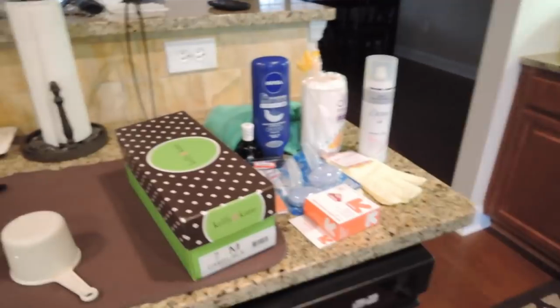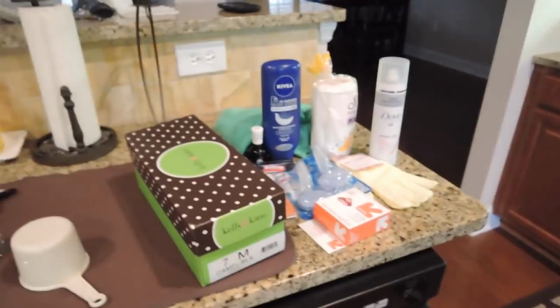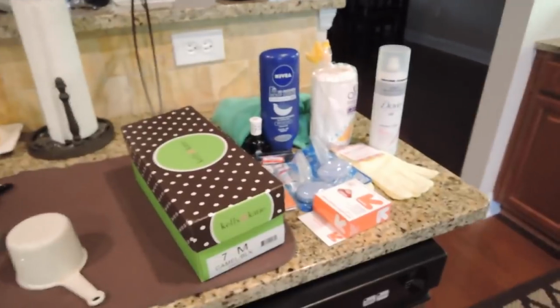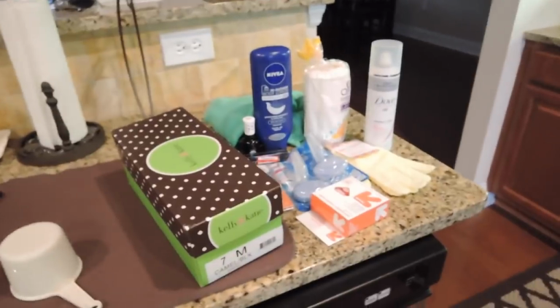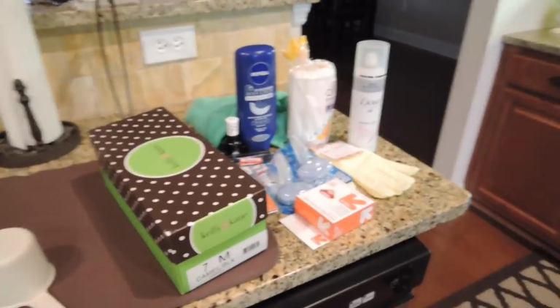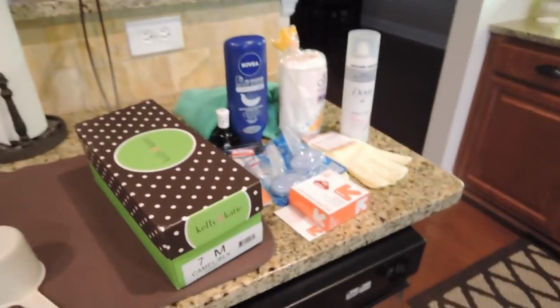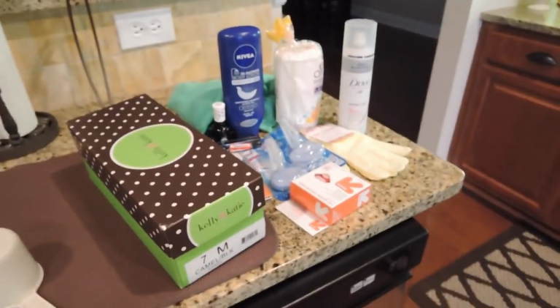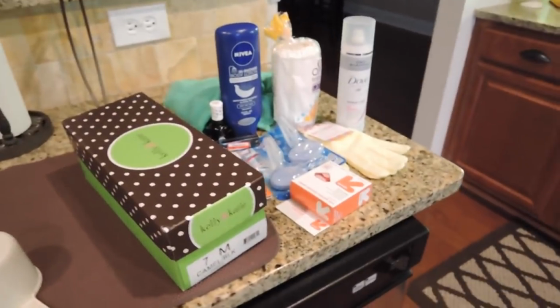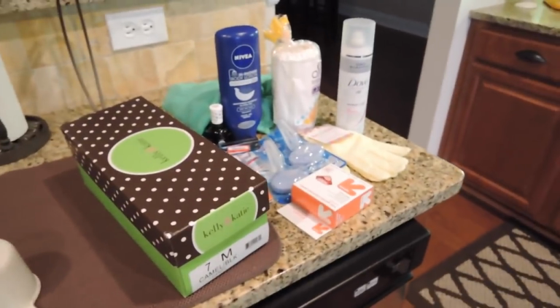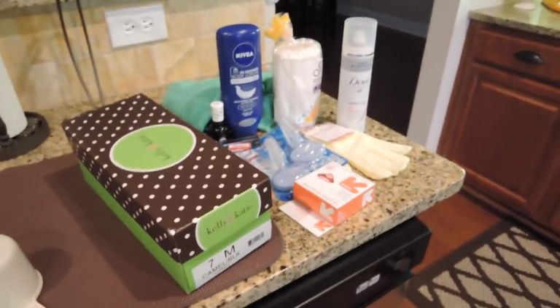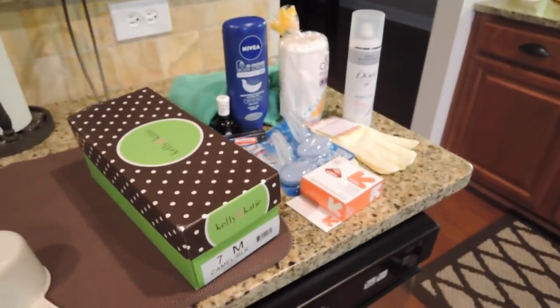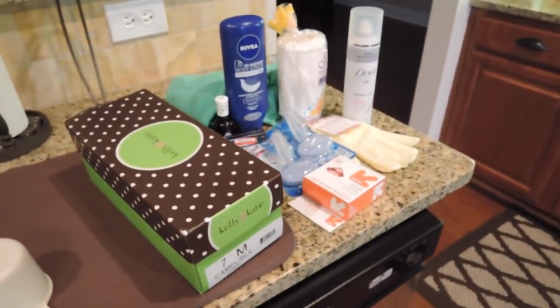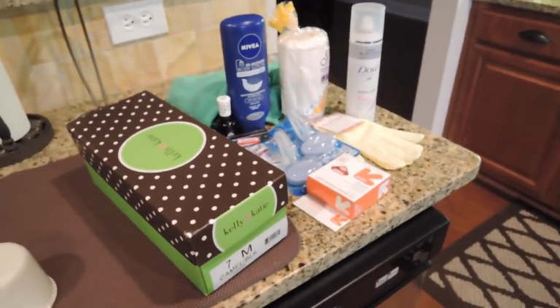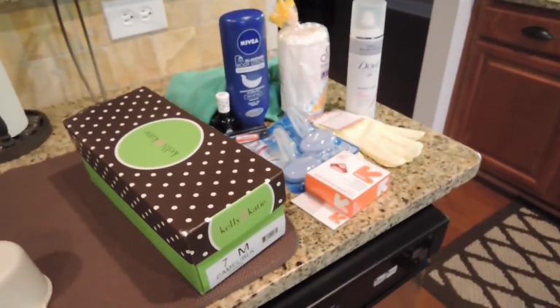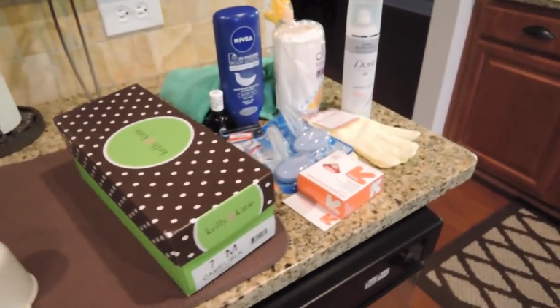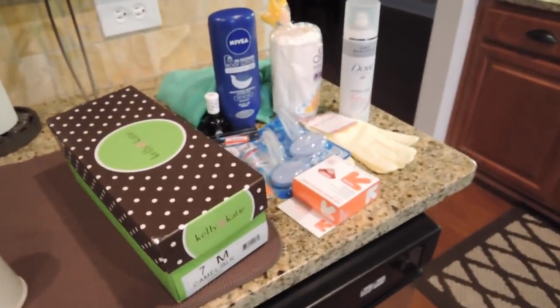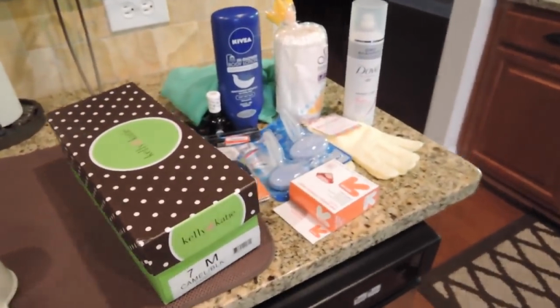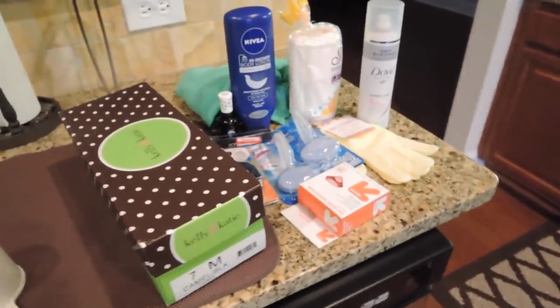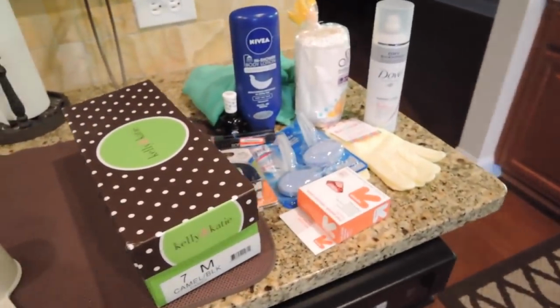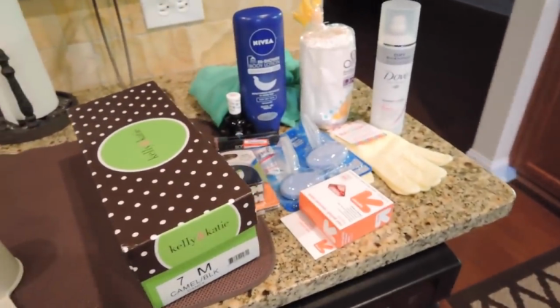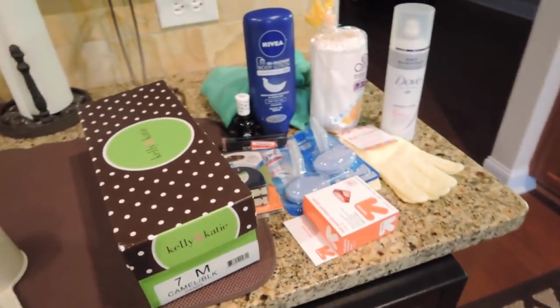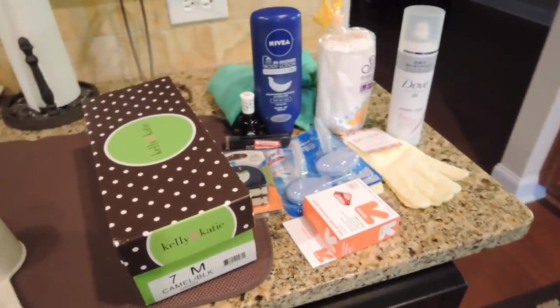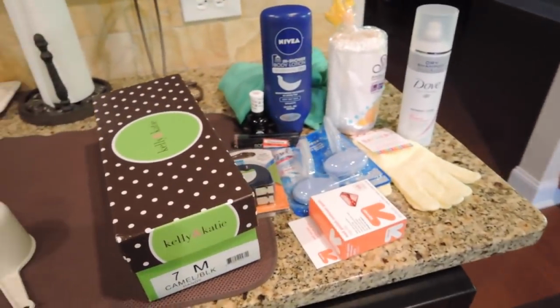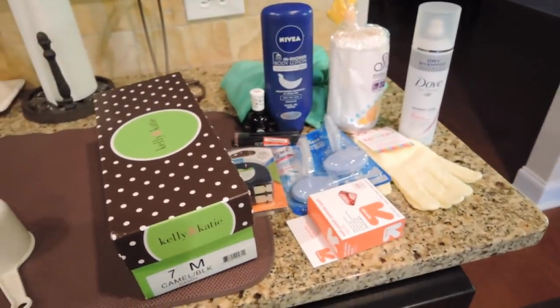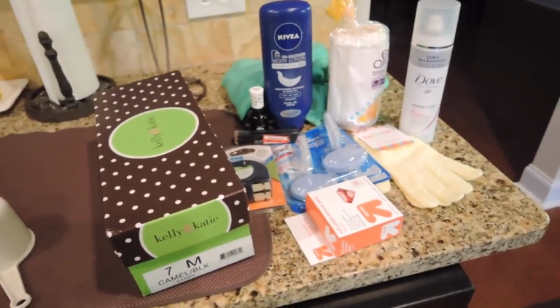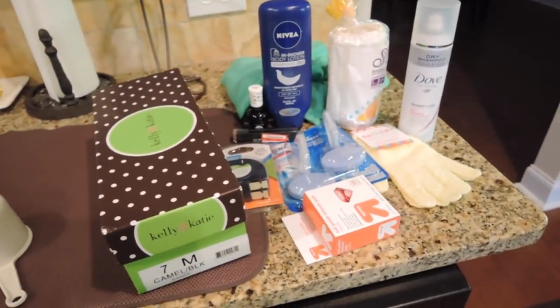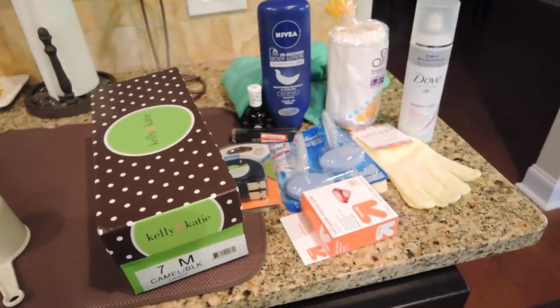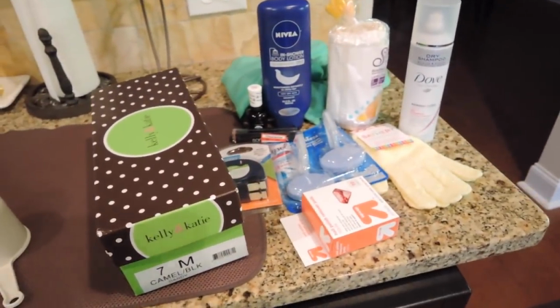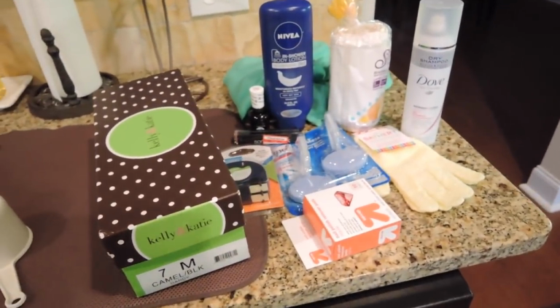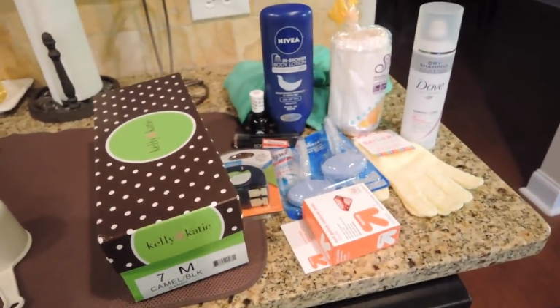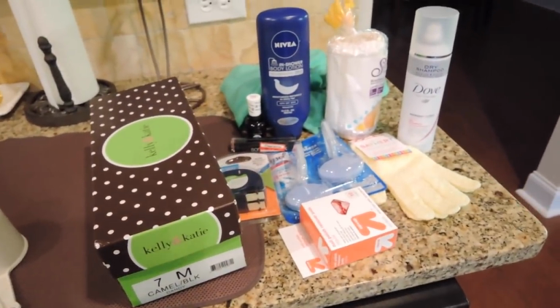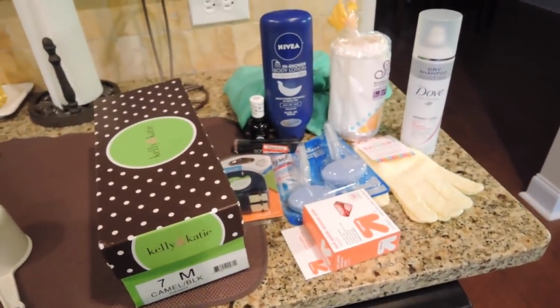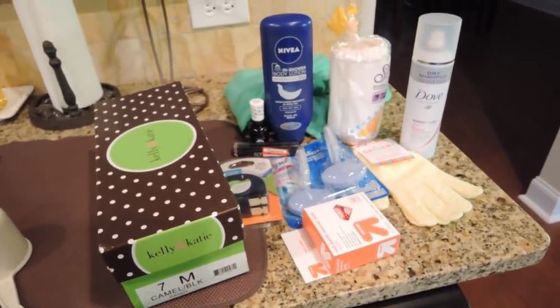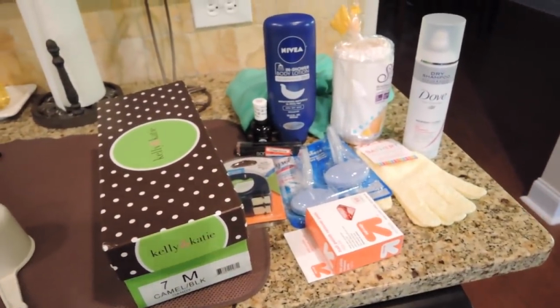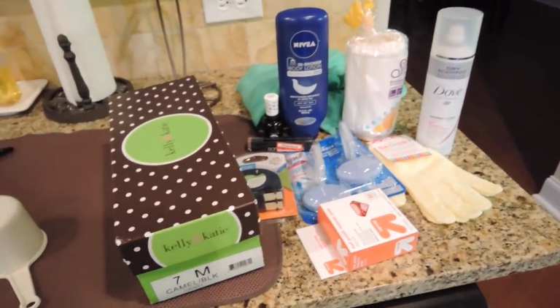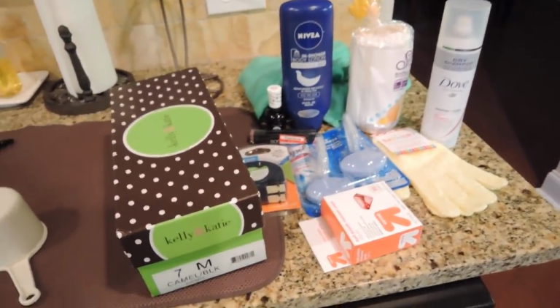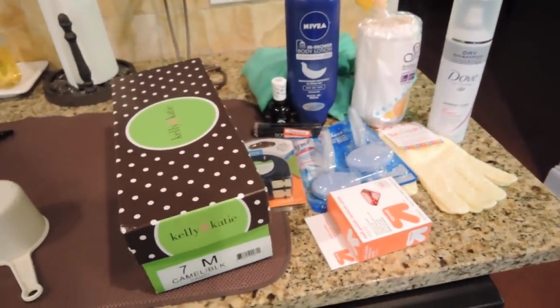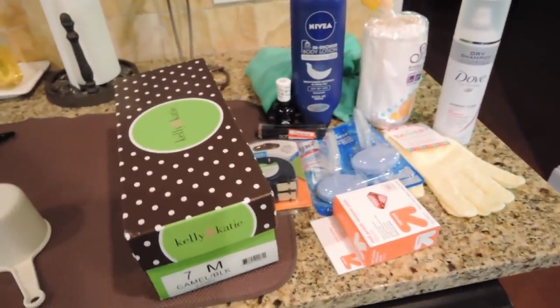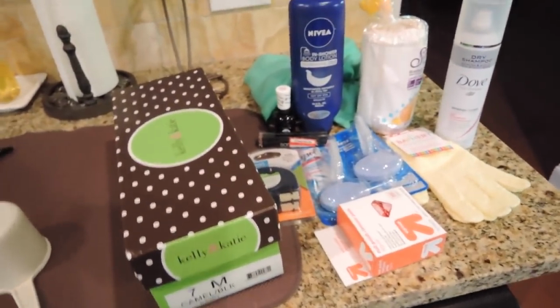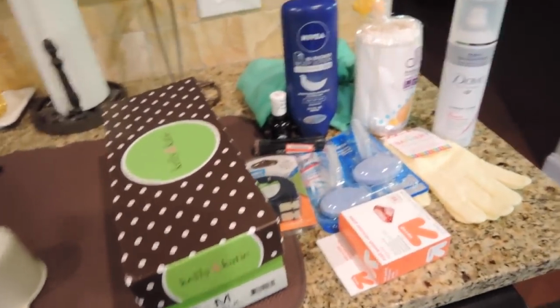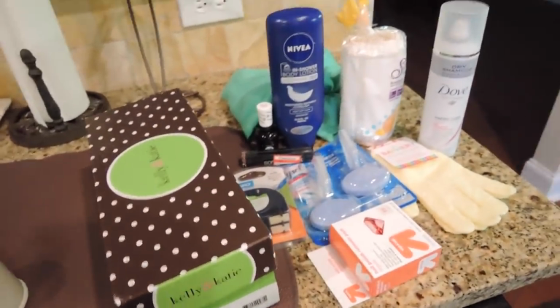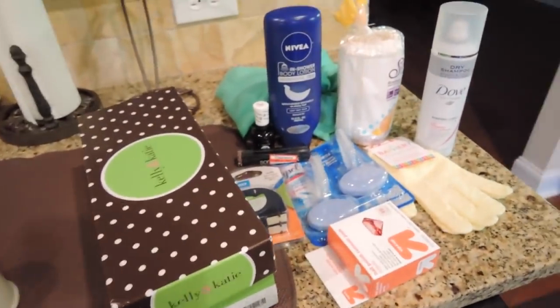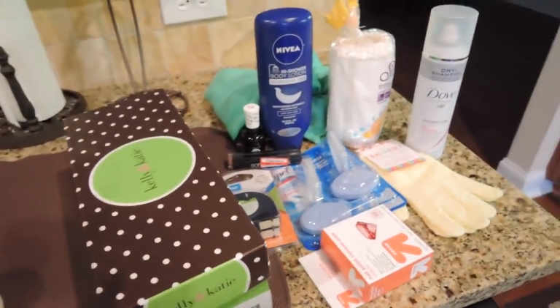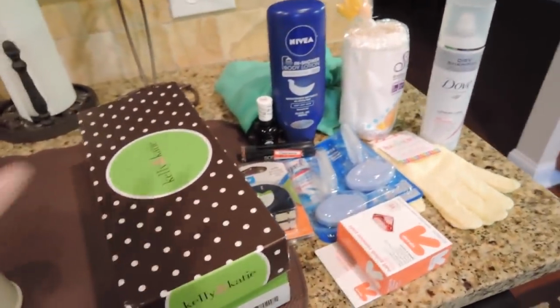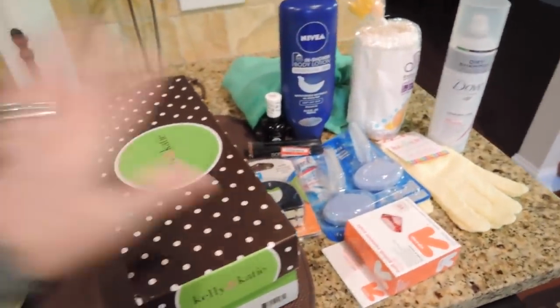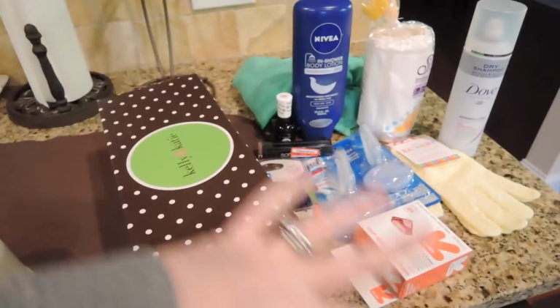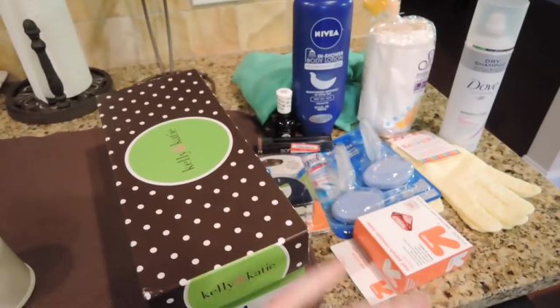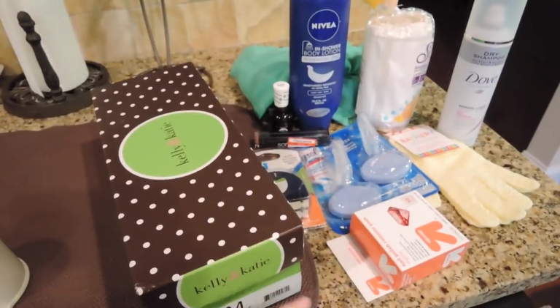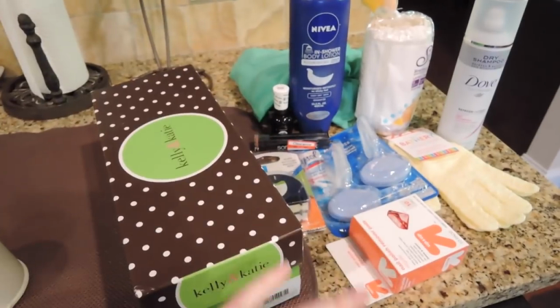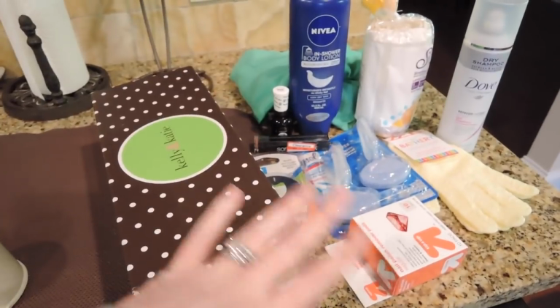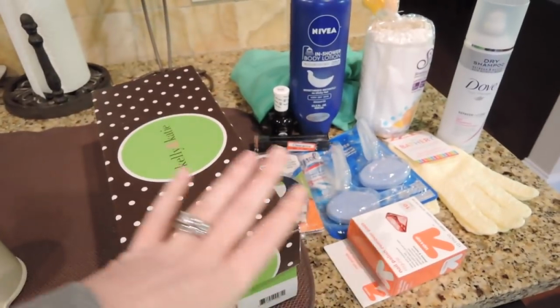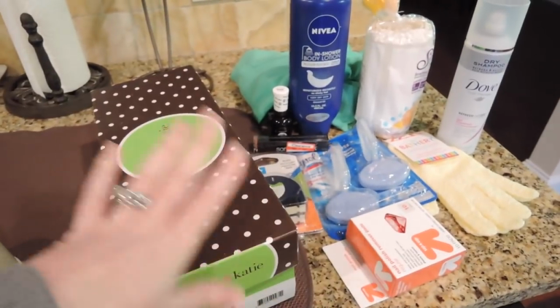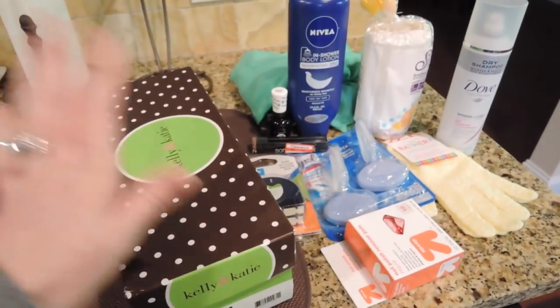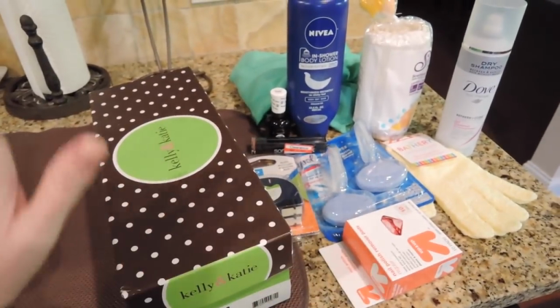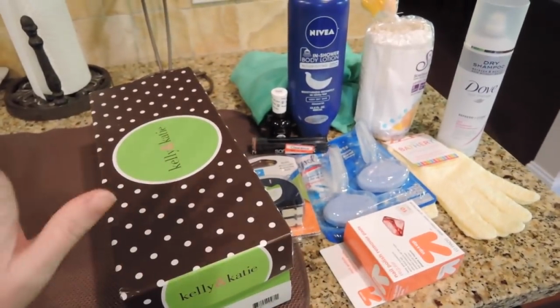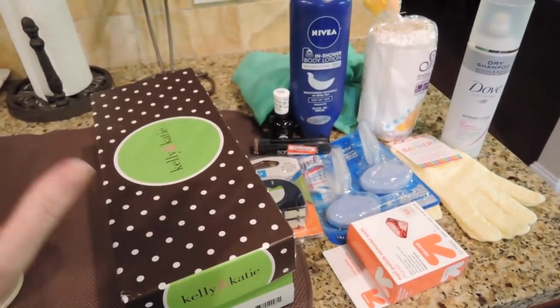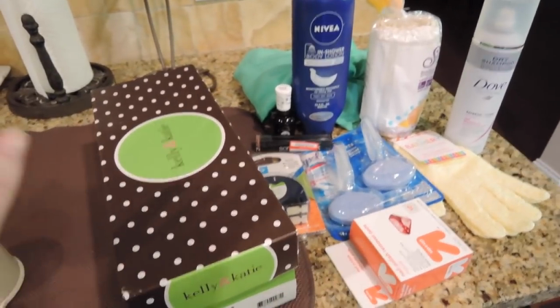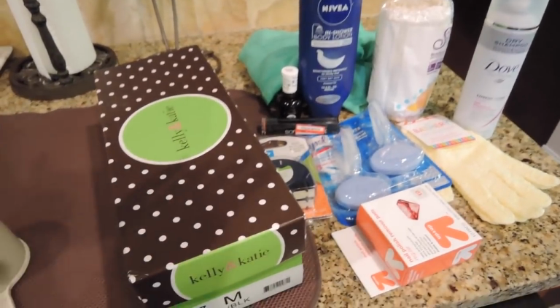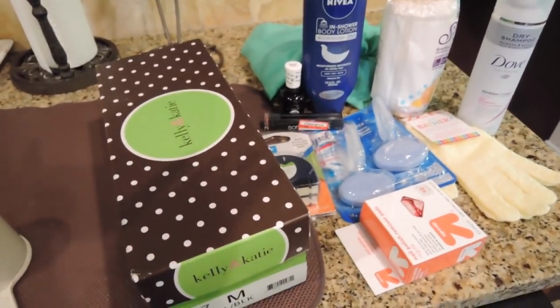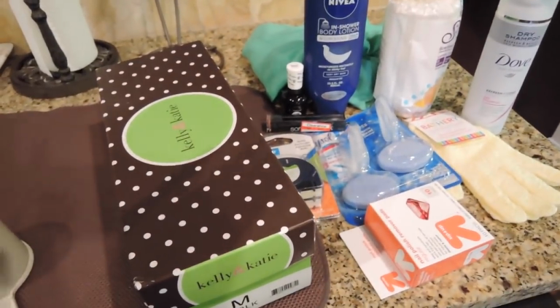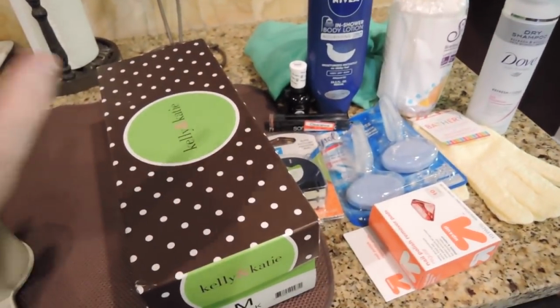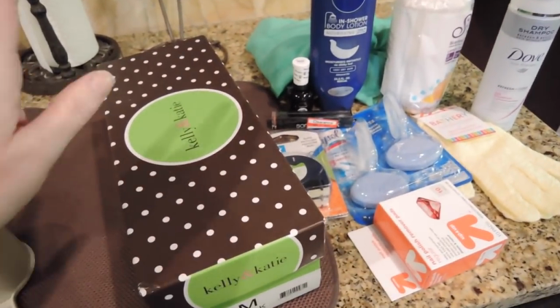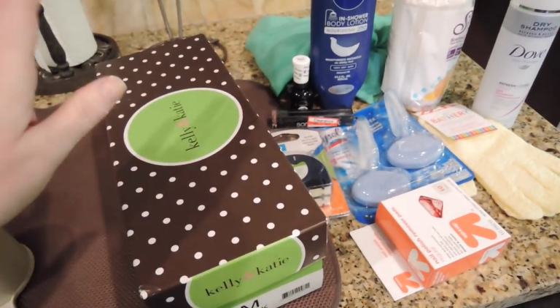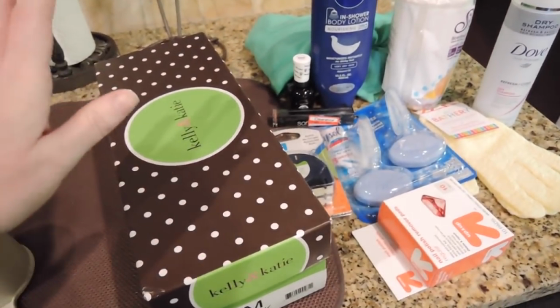Hey guys, I have another Target haul and a few other items, so let's start with the non-food items.